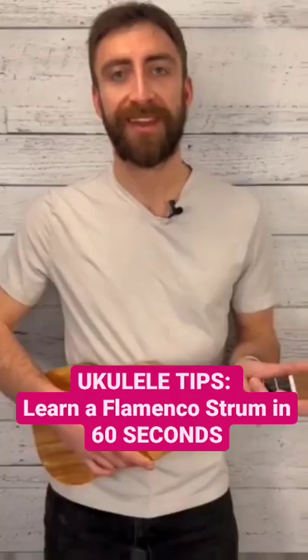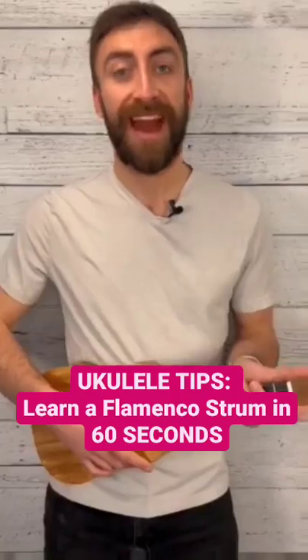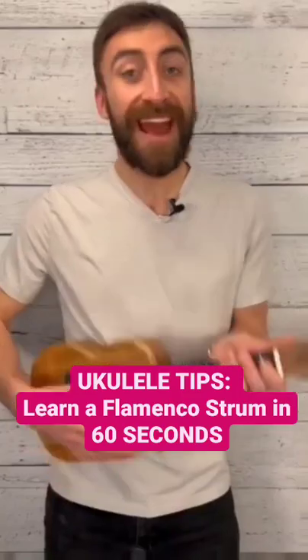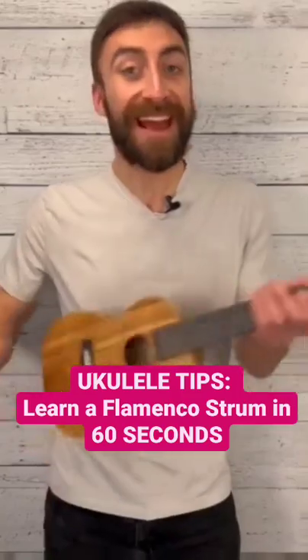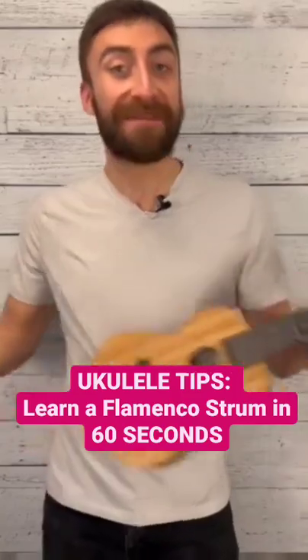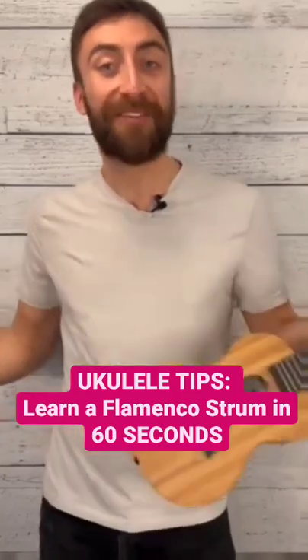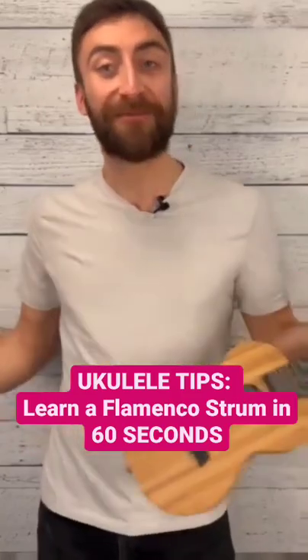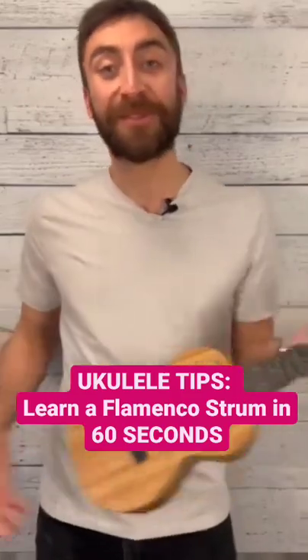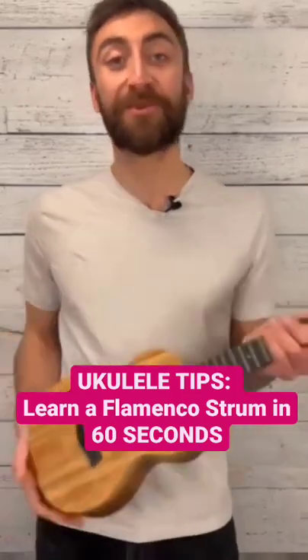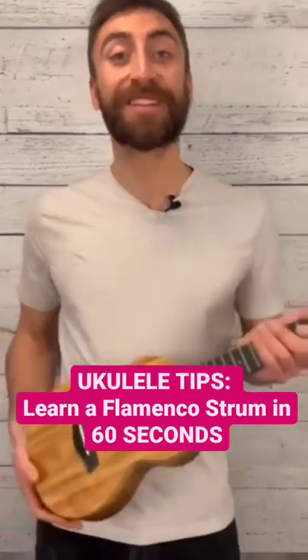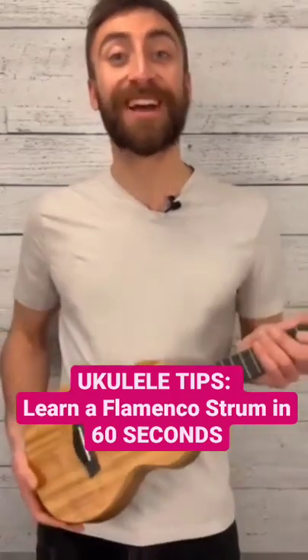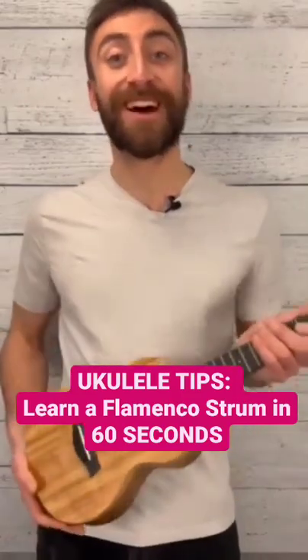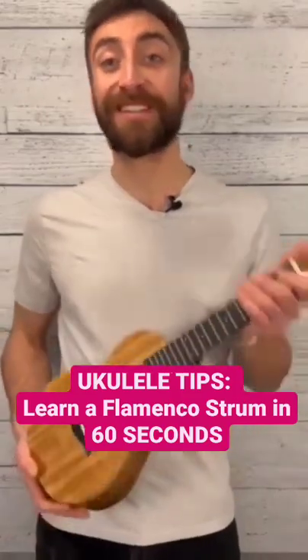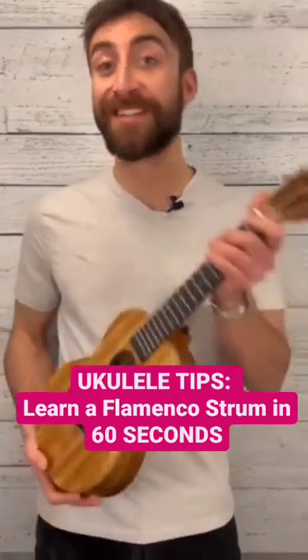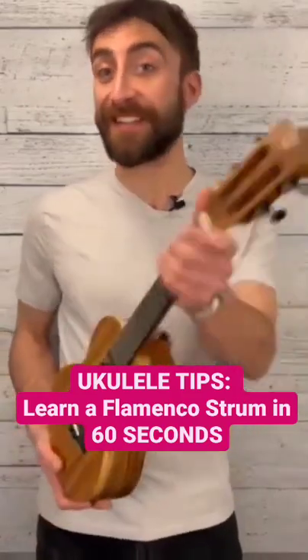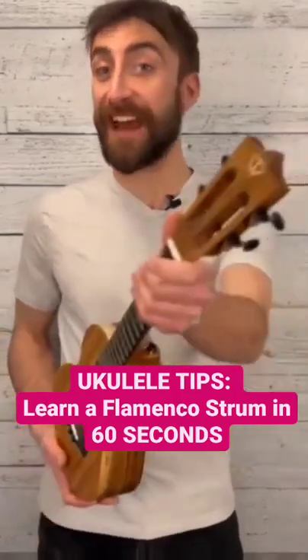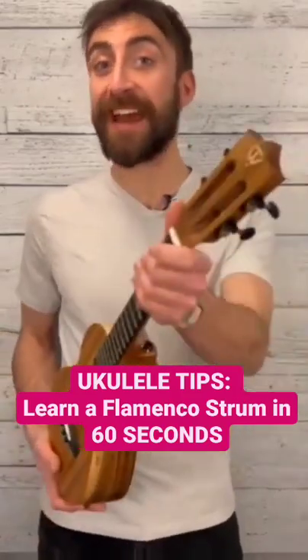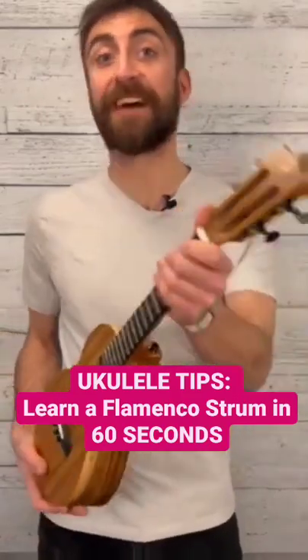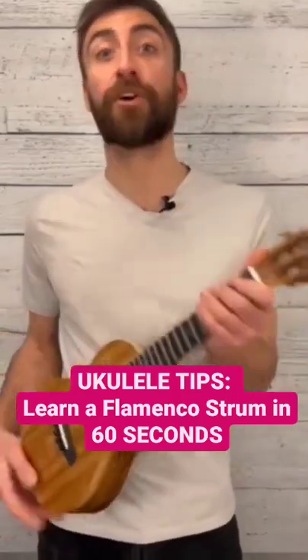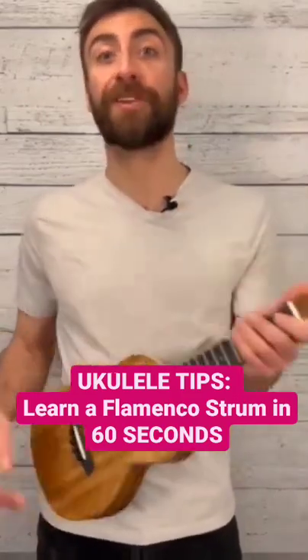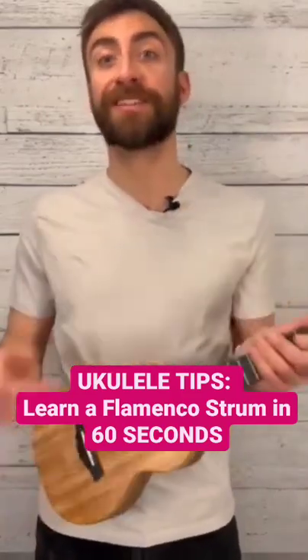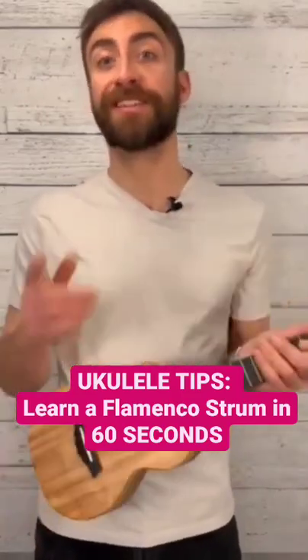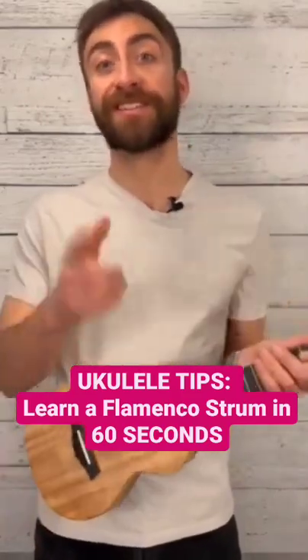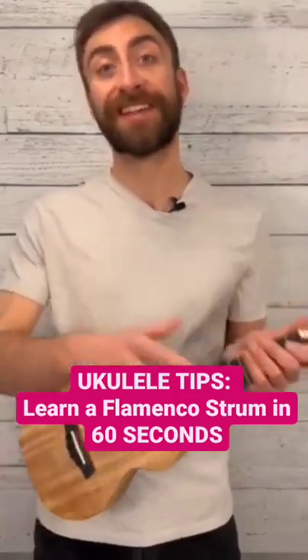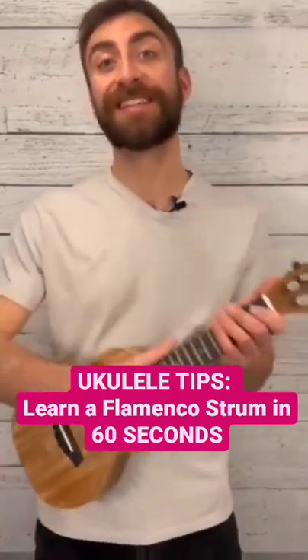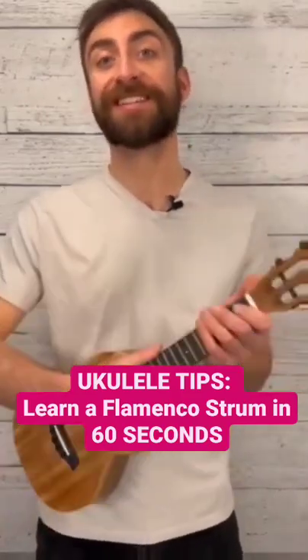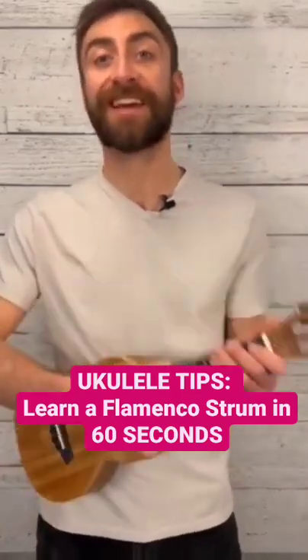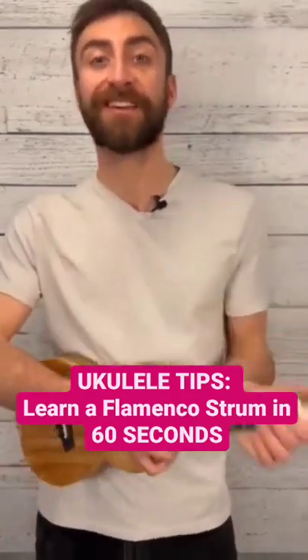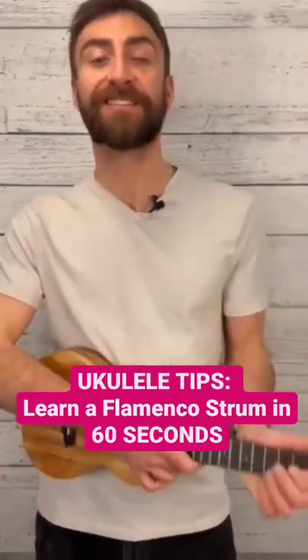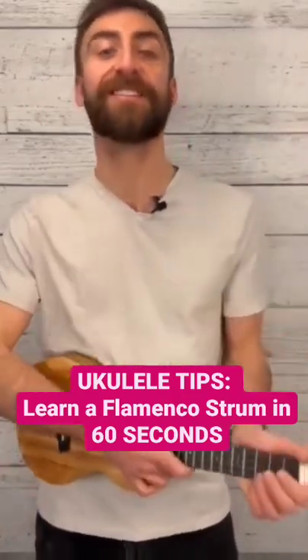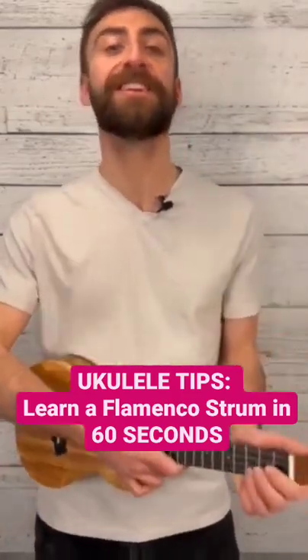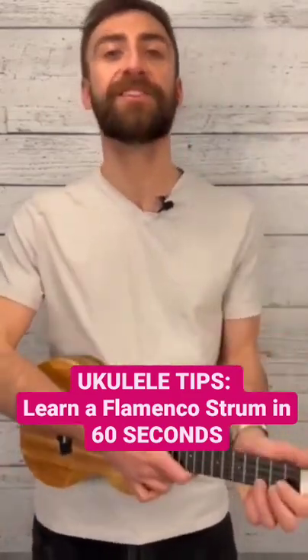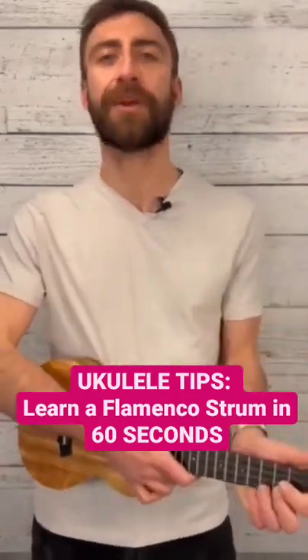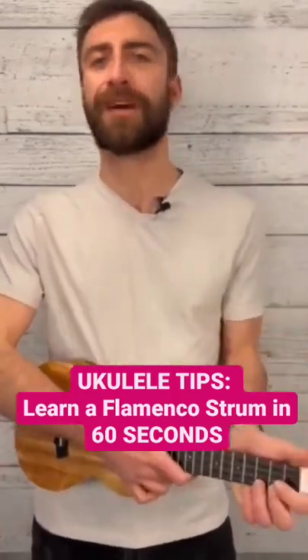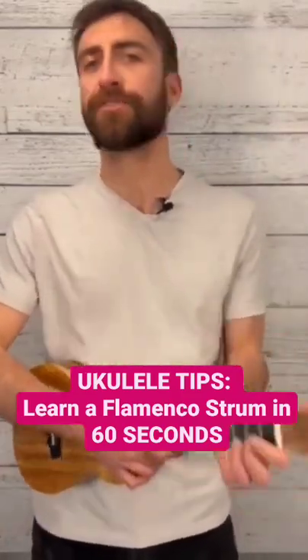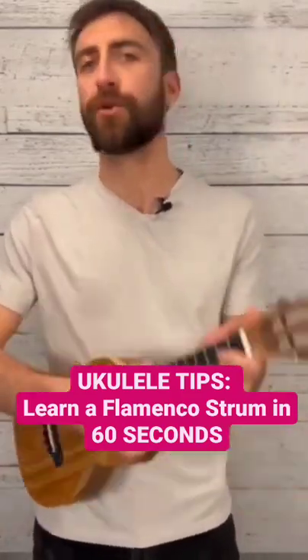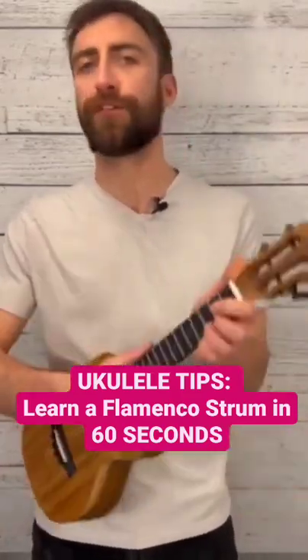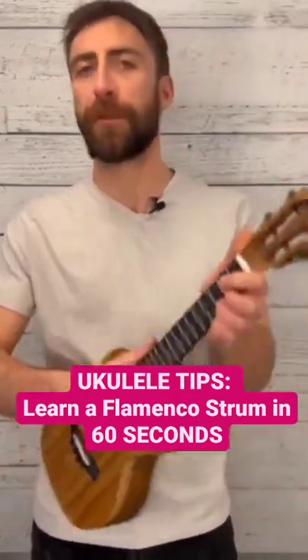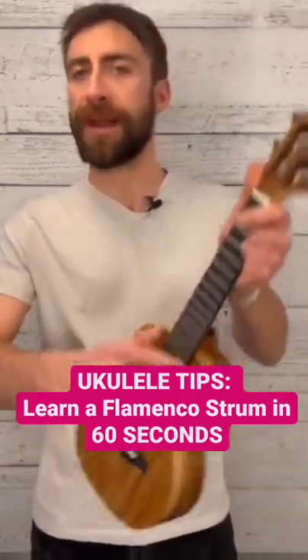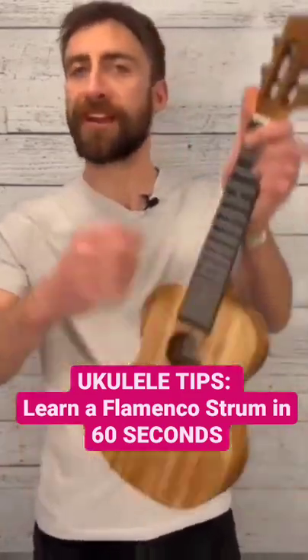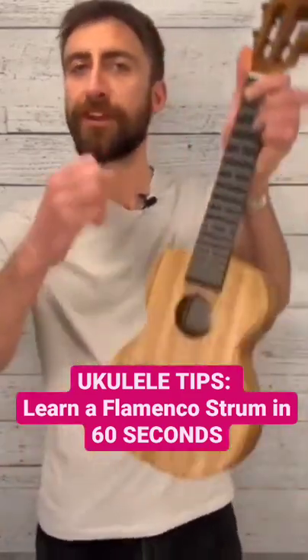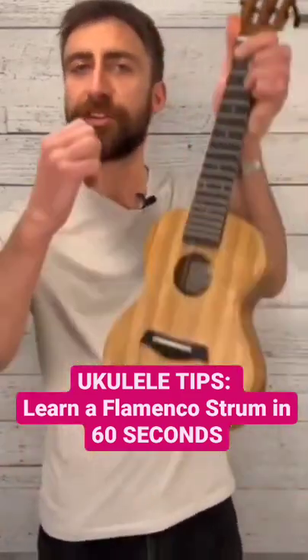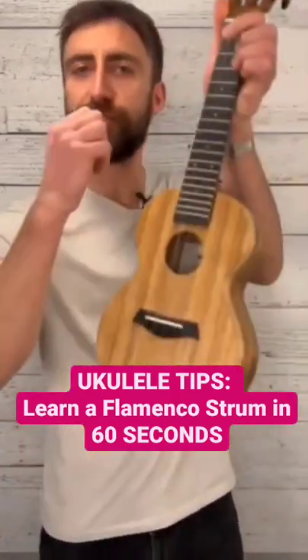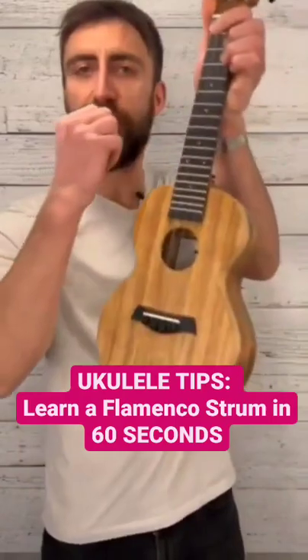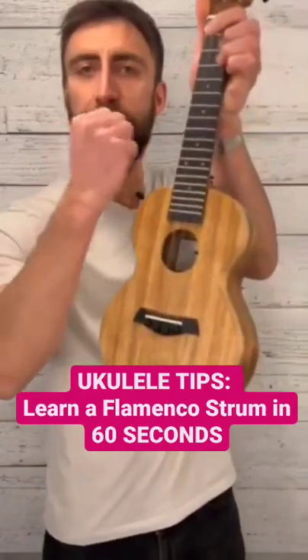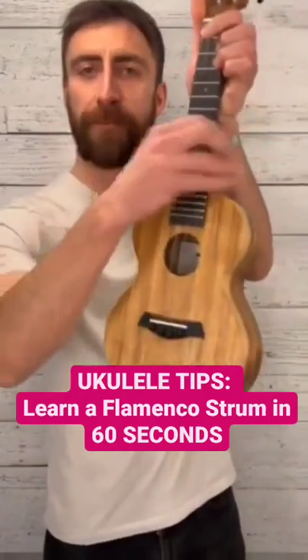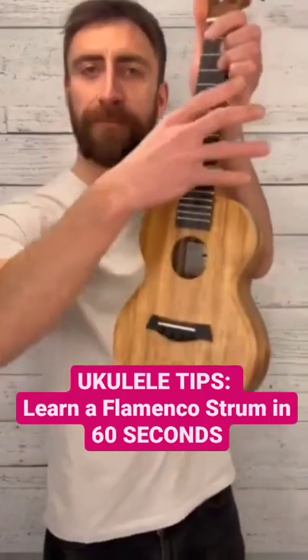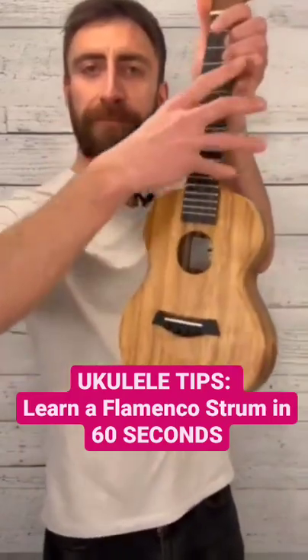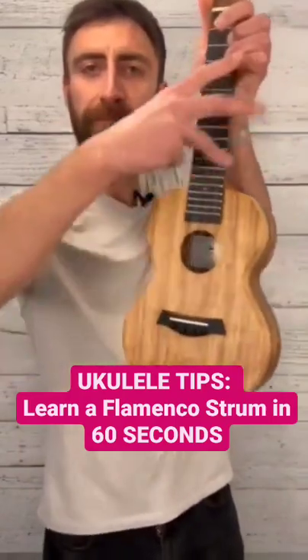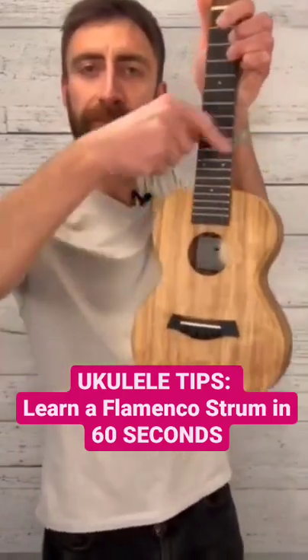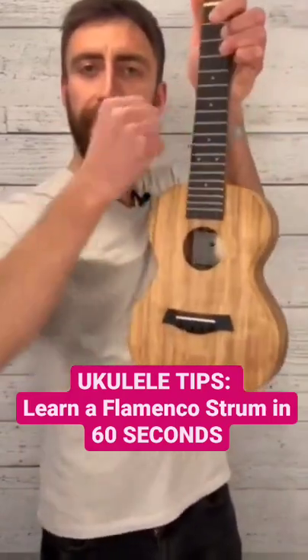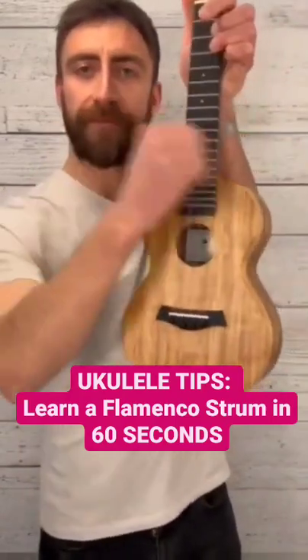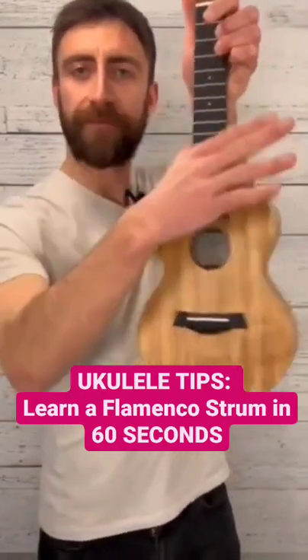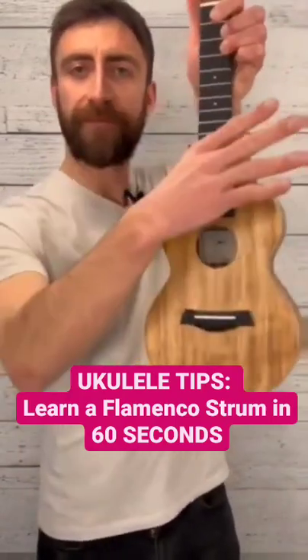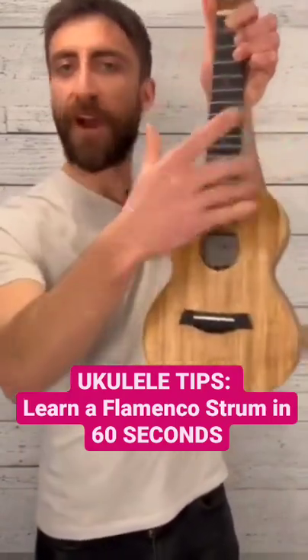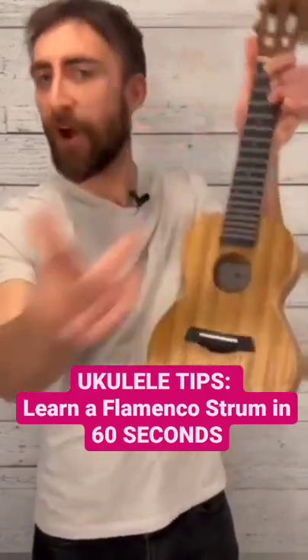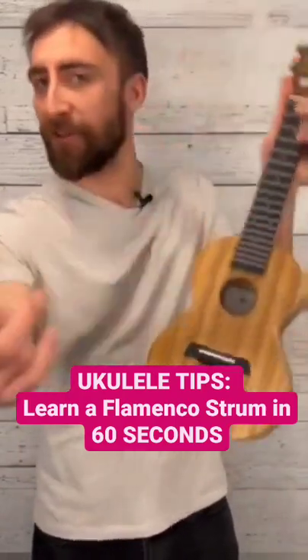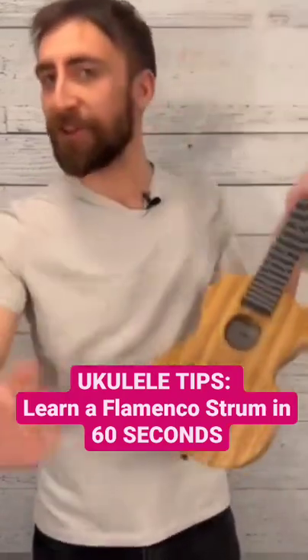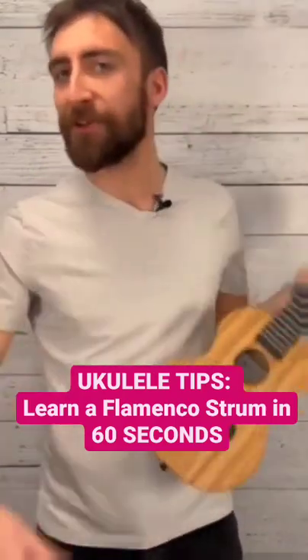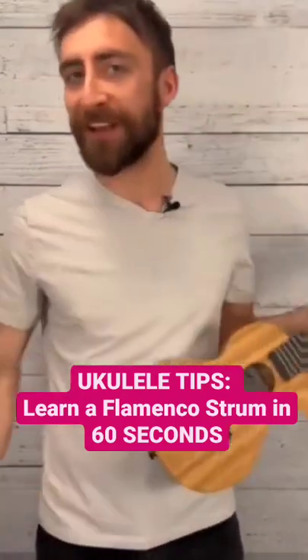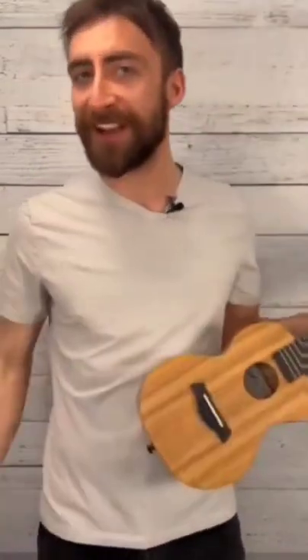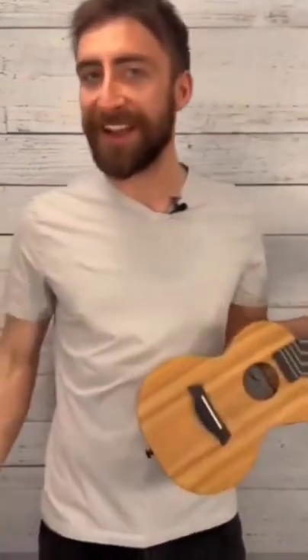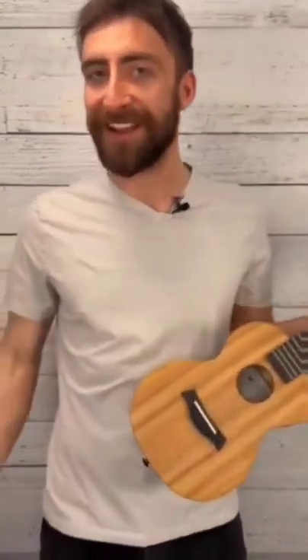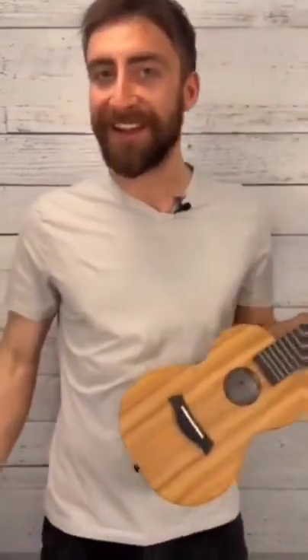Hey, I'm Al from Twistable Guitars, and today I've got less than 60 seconds to teach you how to do a flamenco strum on the ukulele.